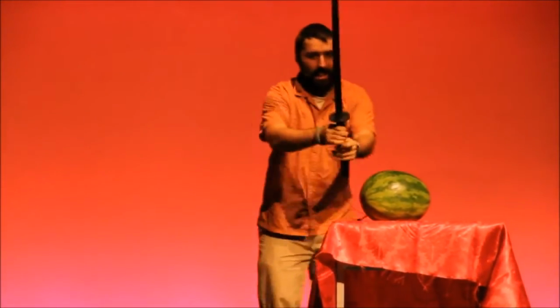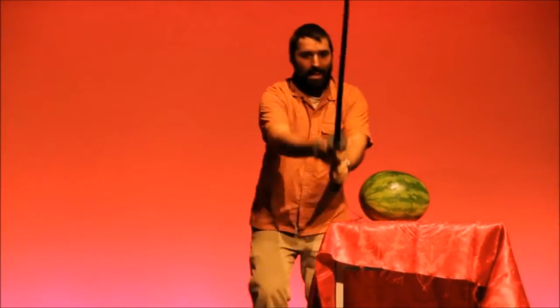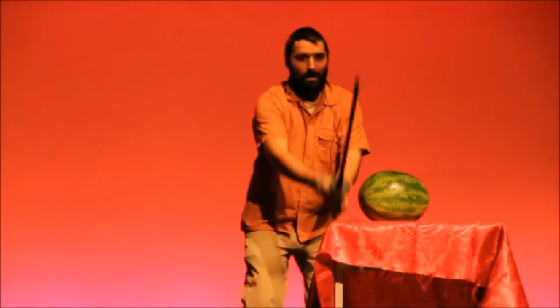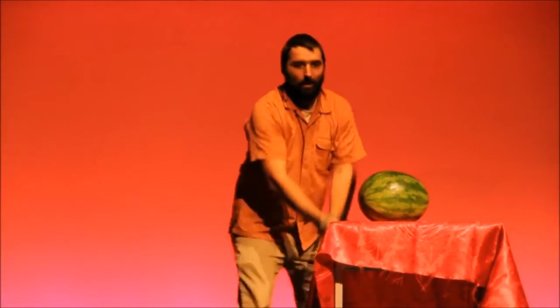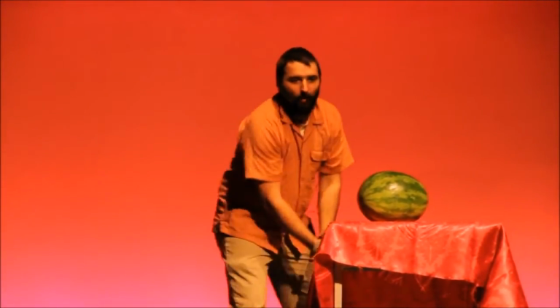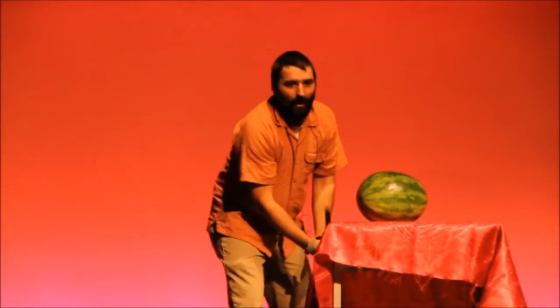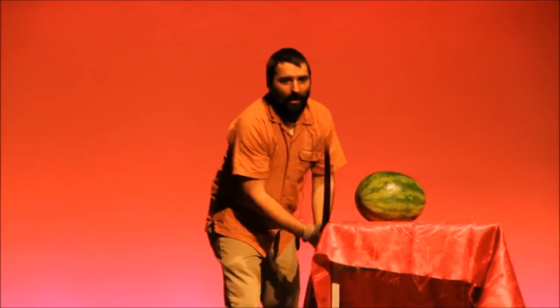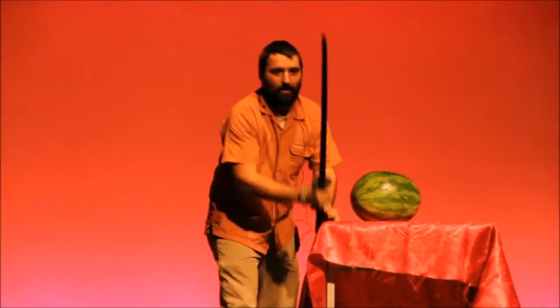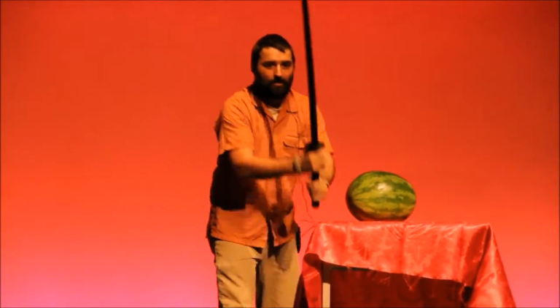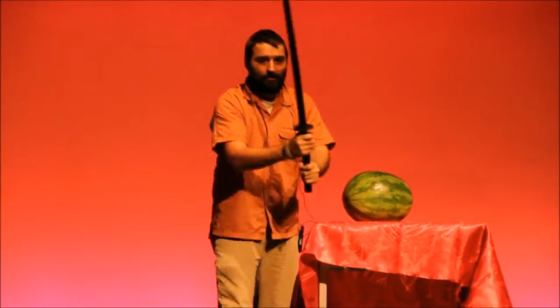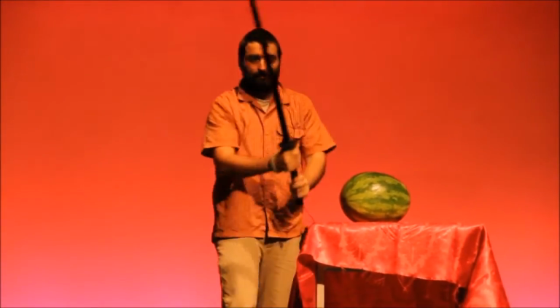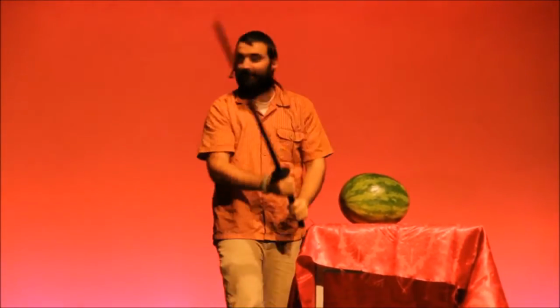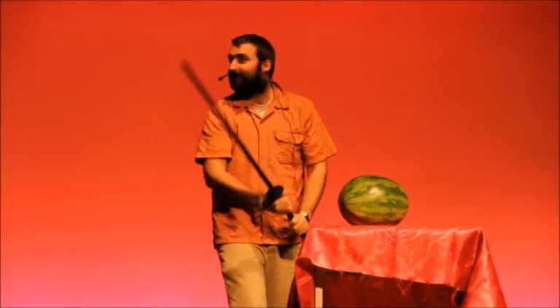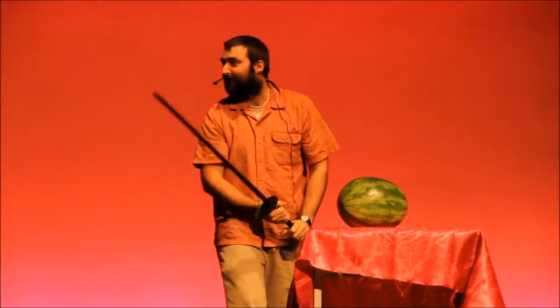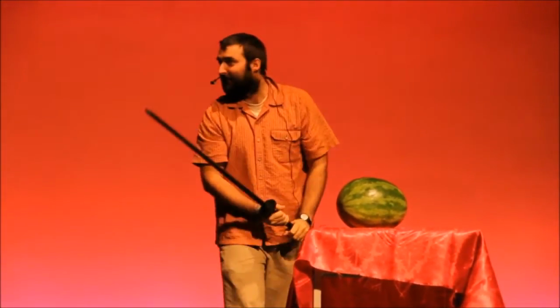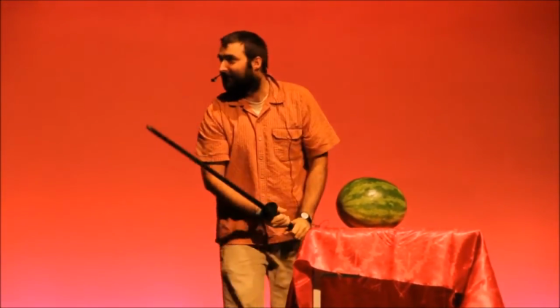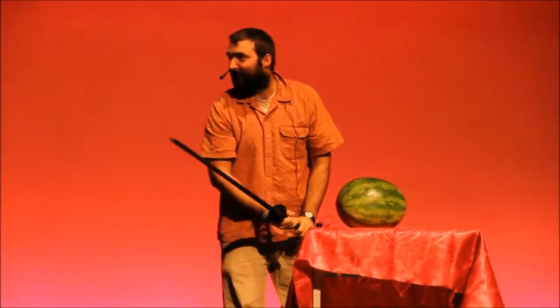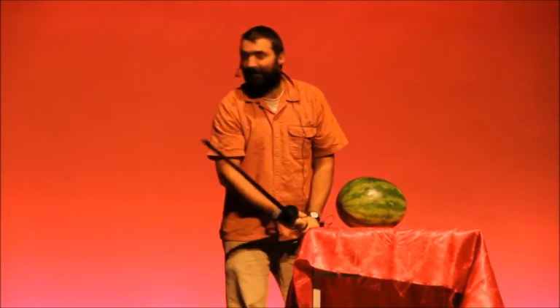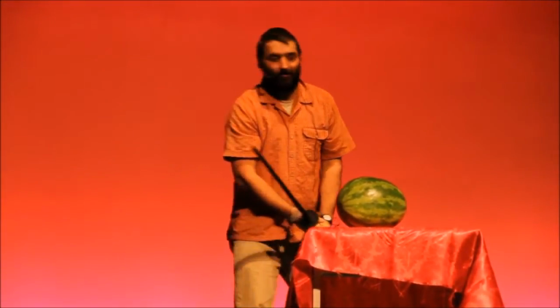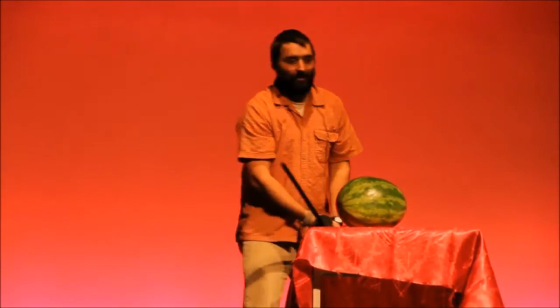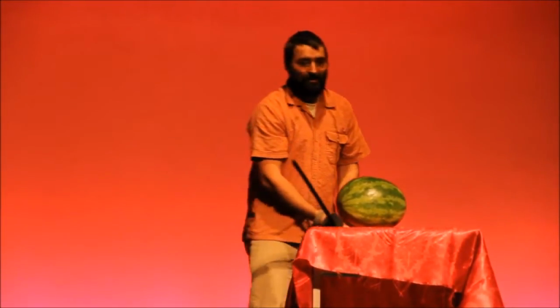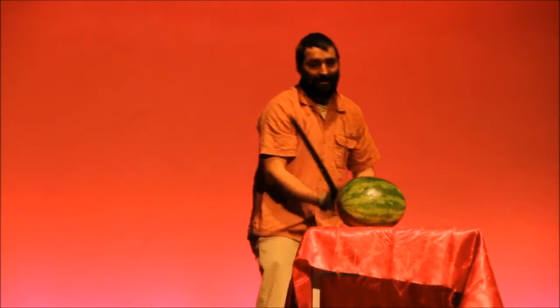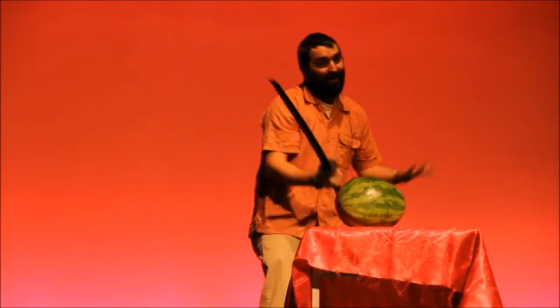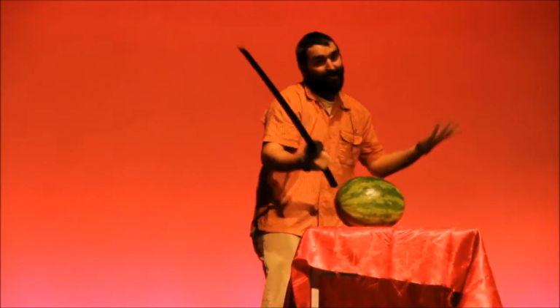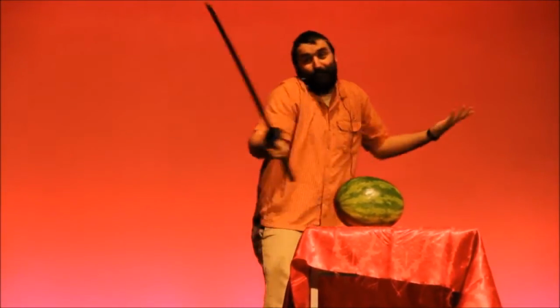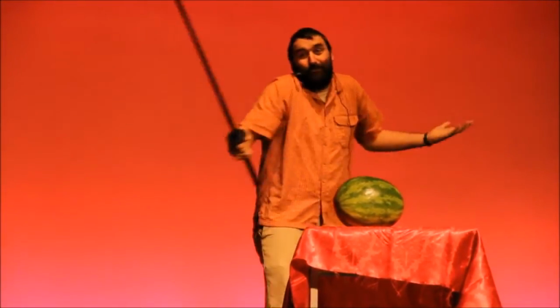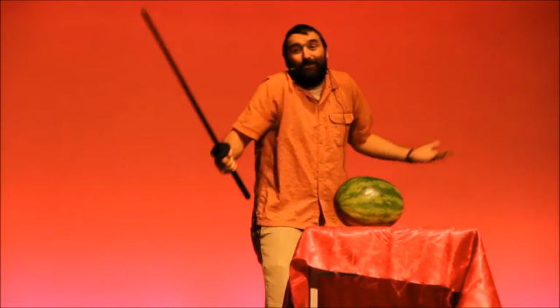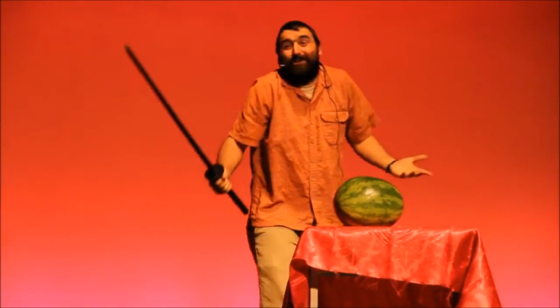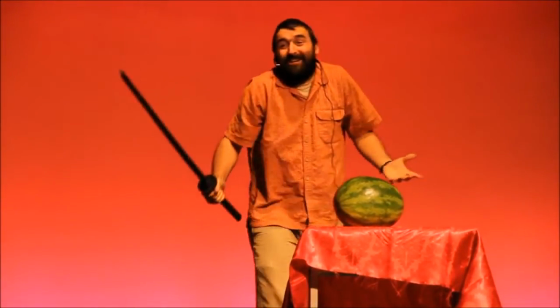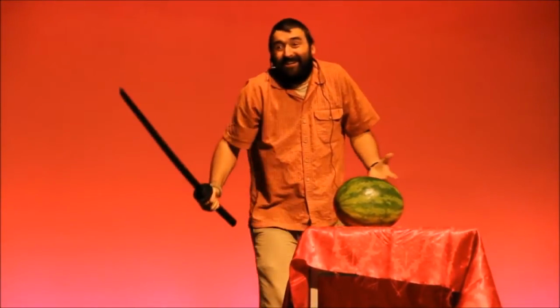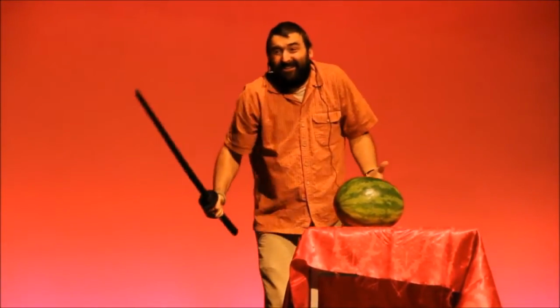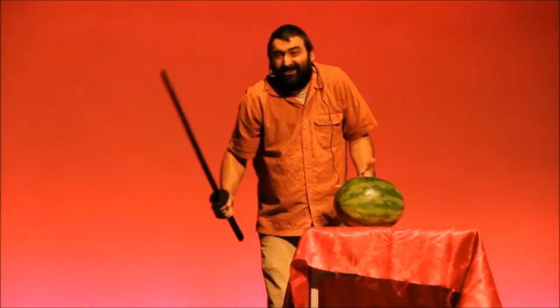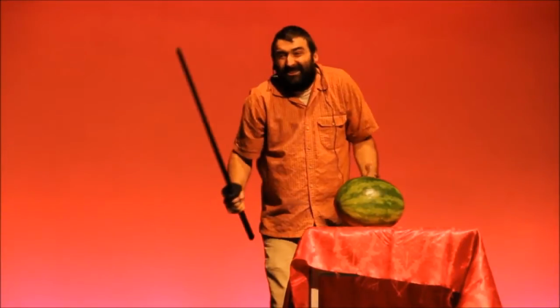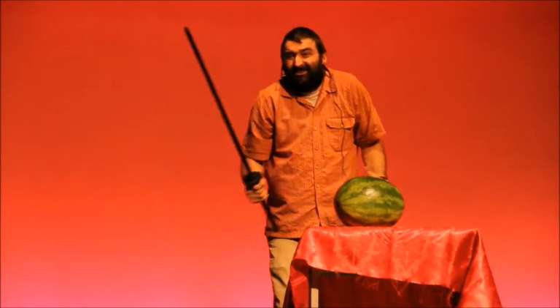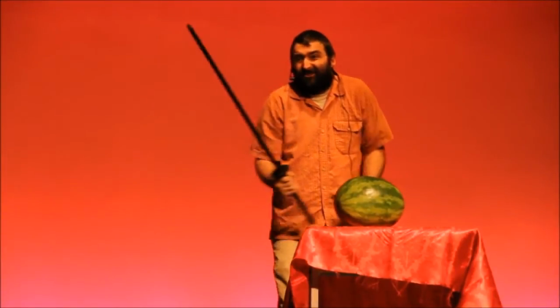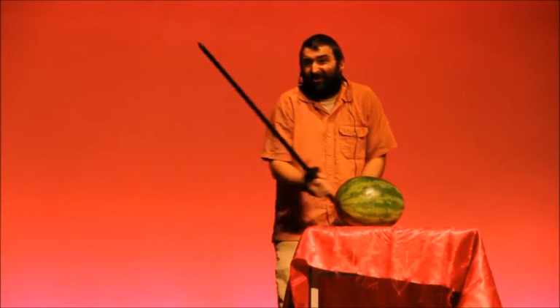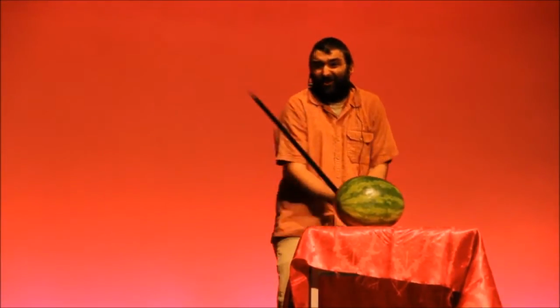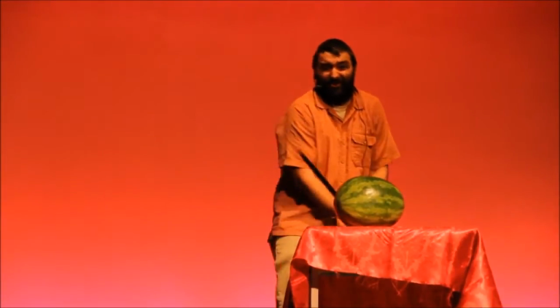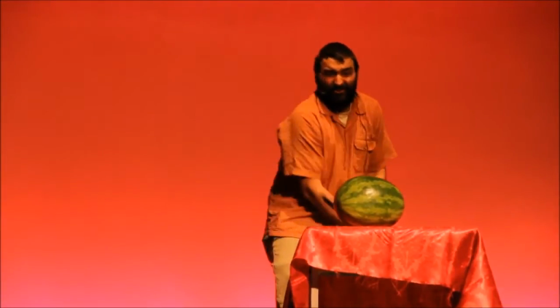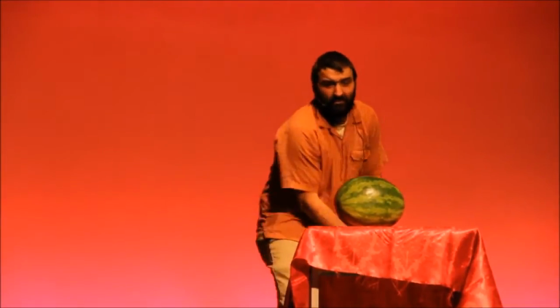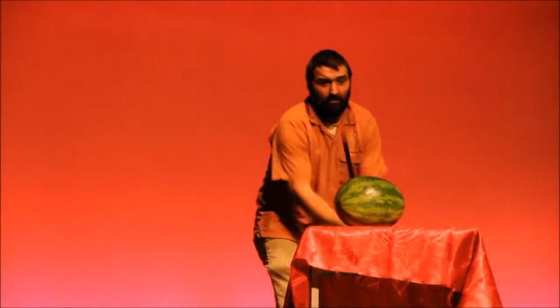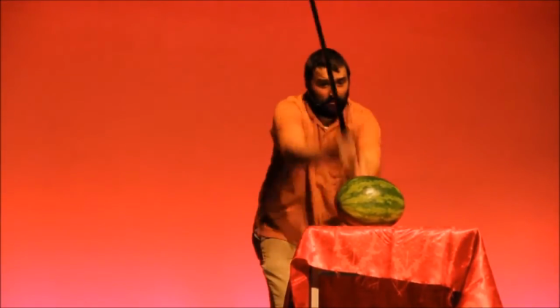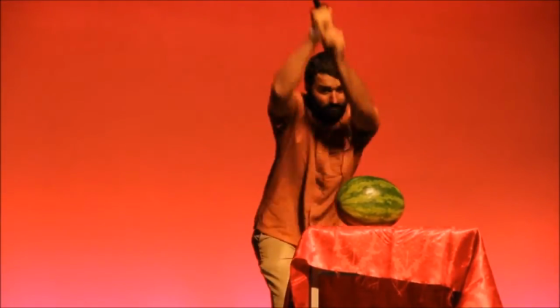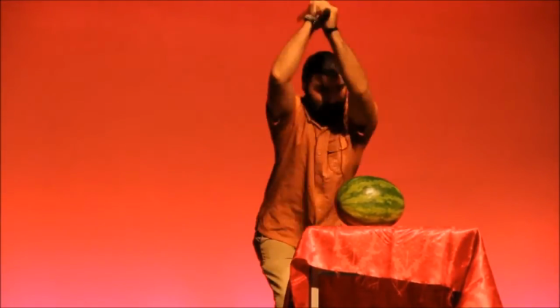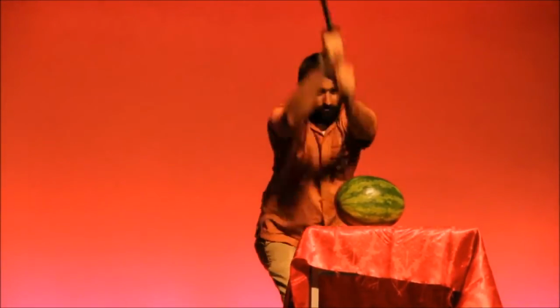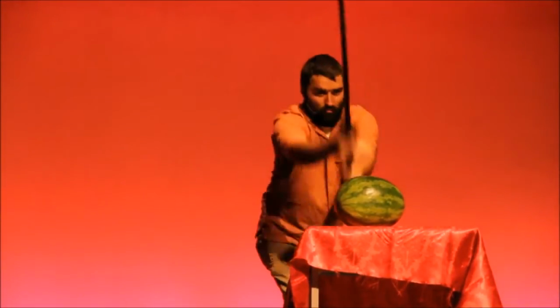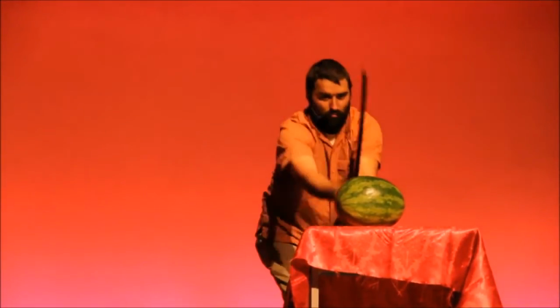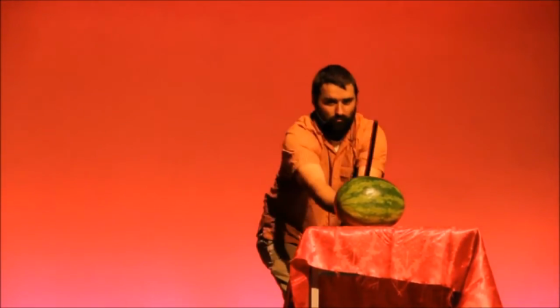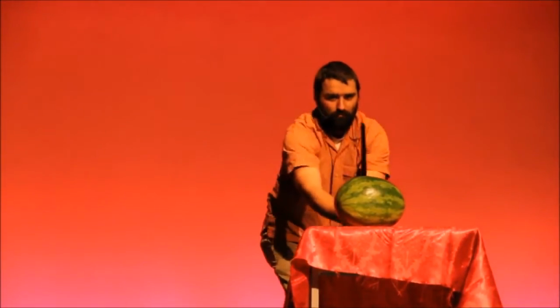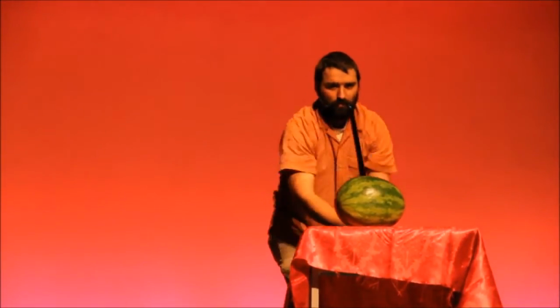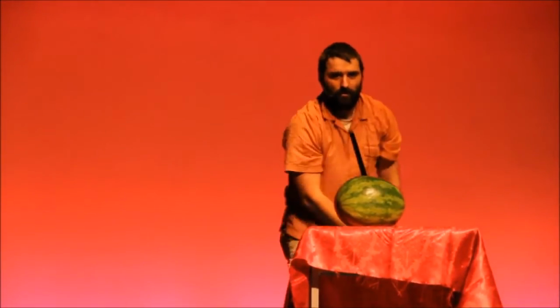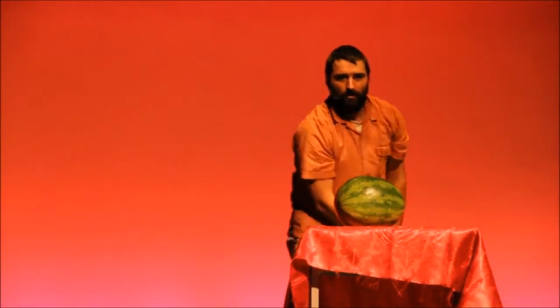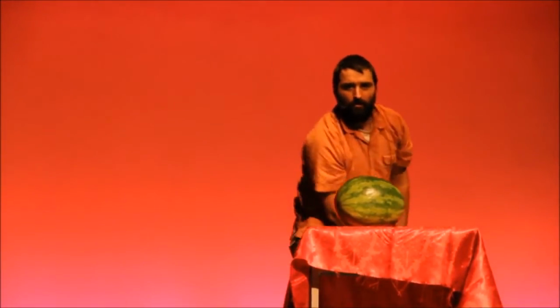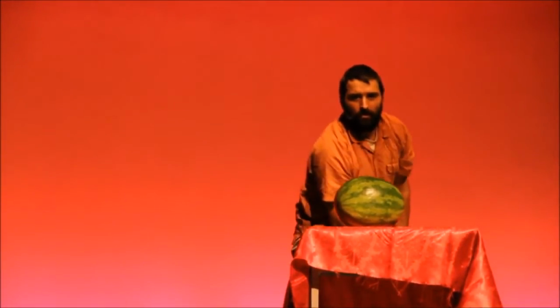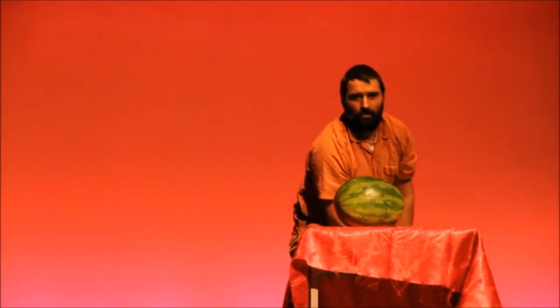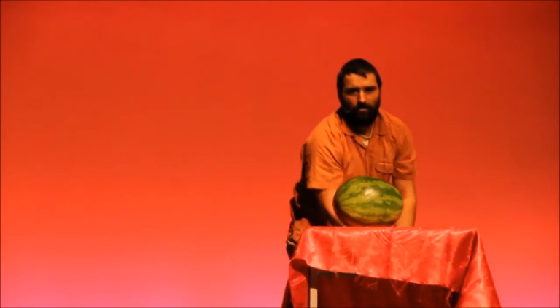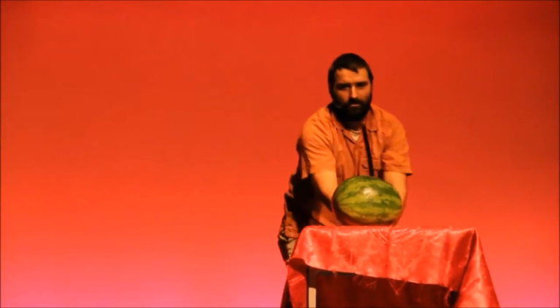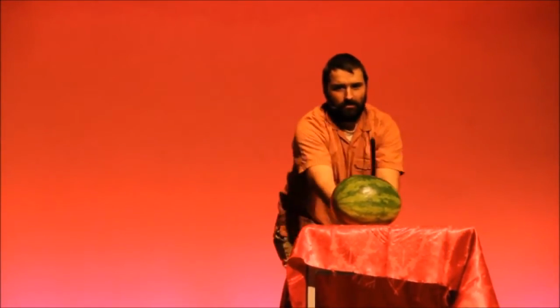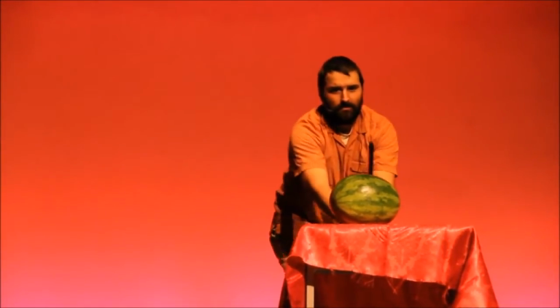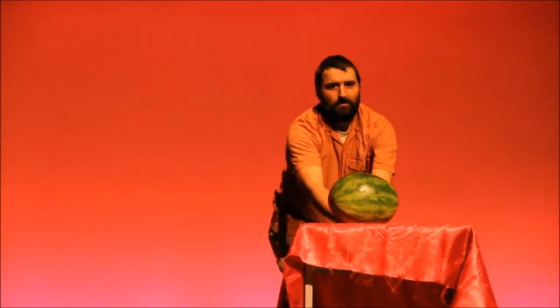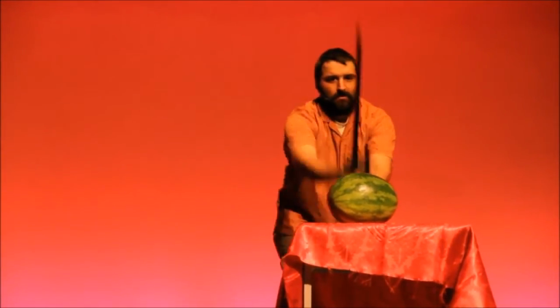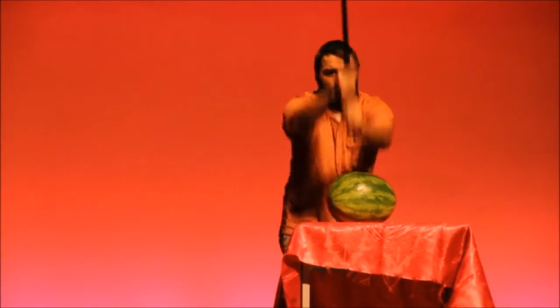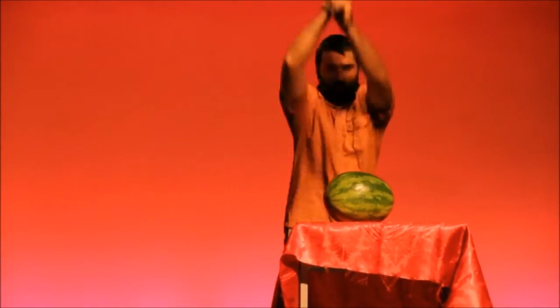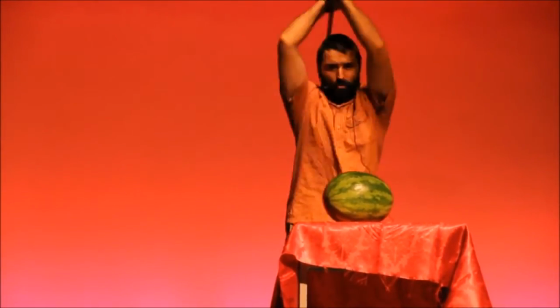Okay. Are you ready? Are you ready? We didn't get a chance to rehearse. Oh my god! Wait, hold on, hold on, hold on.